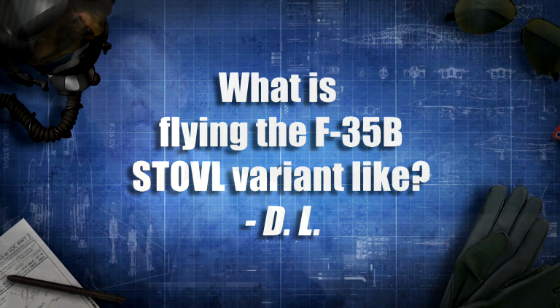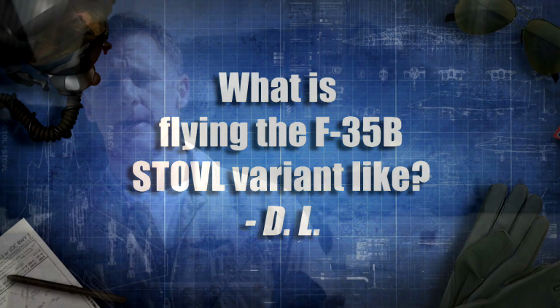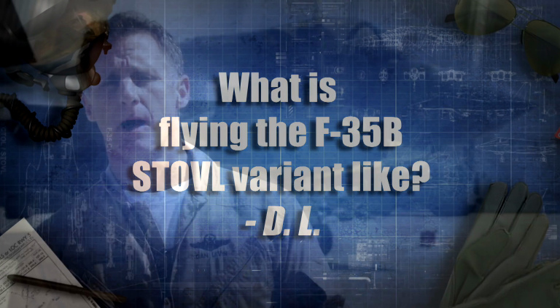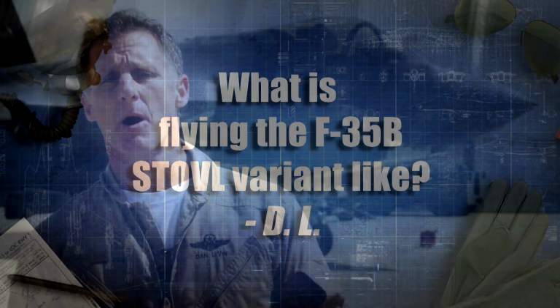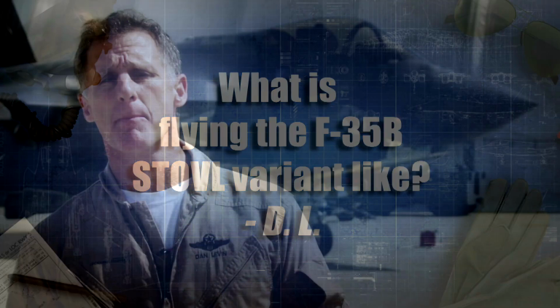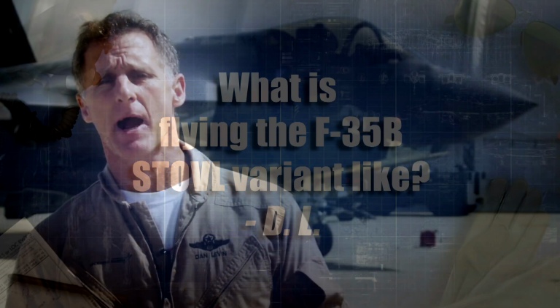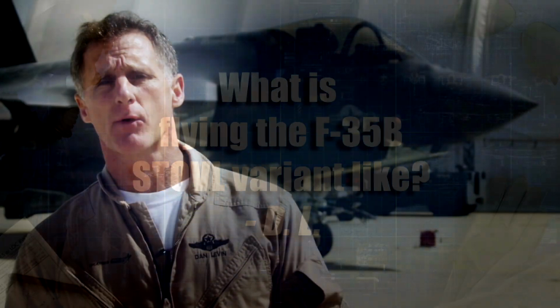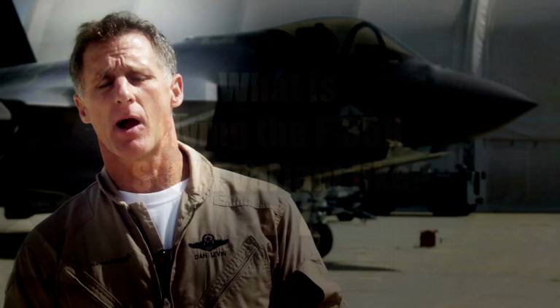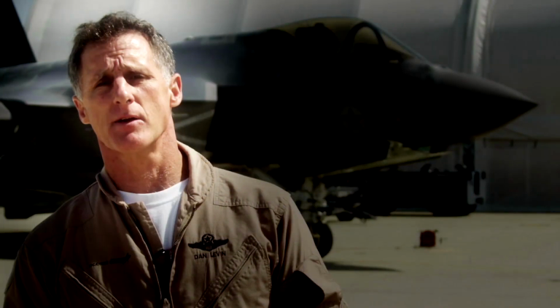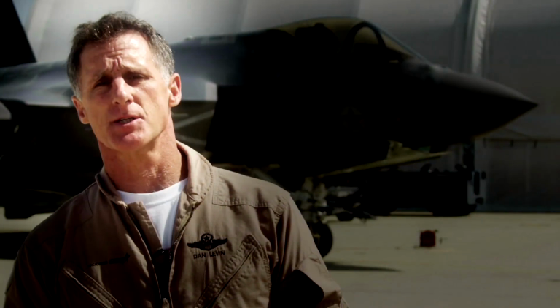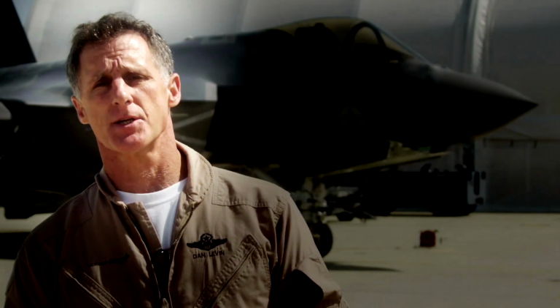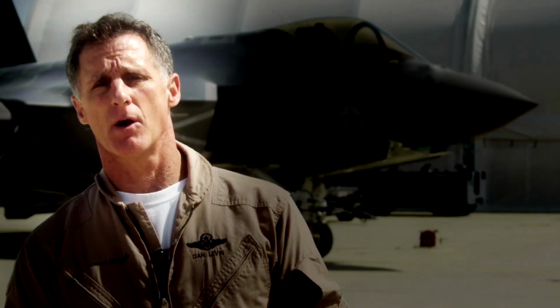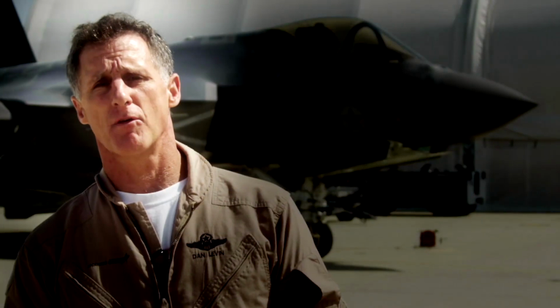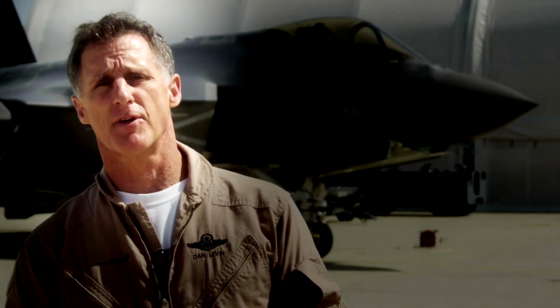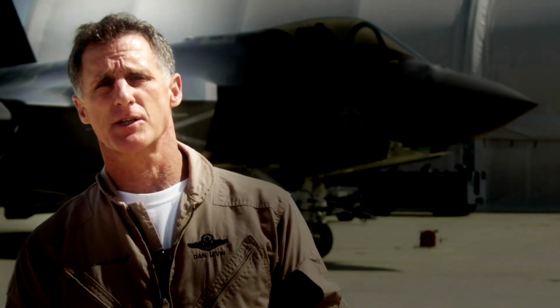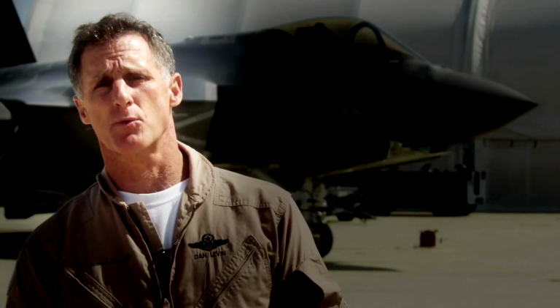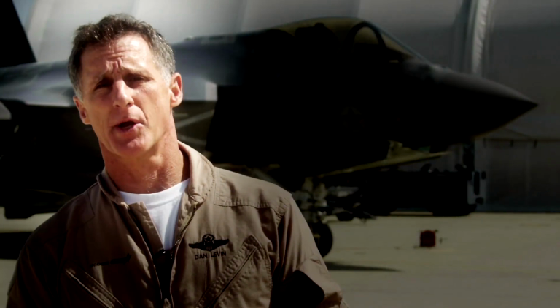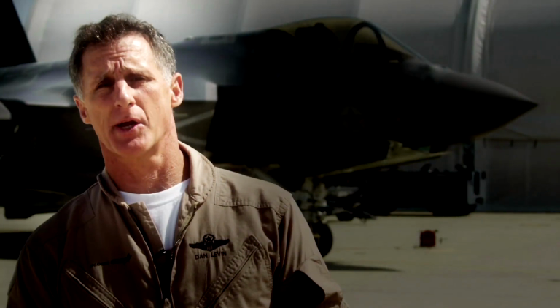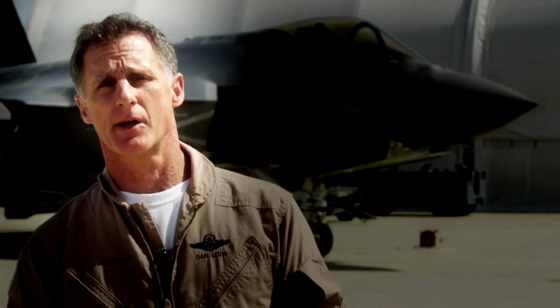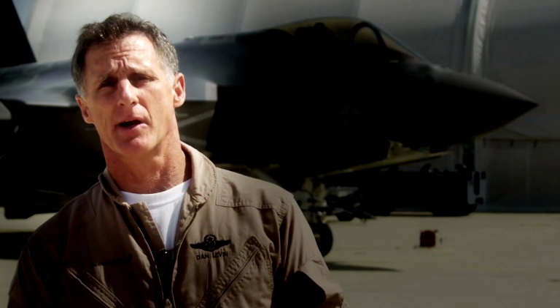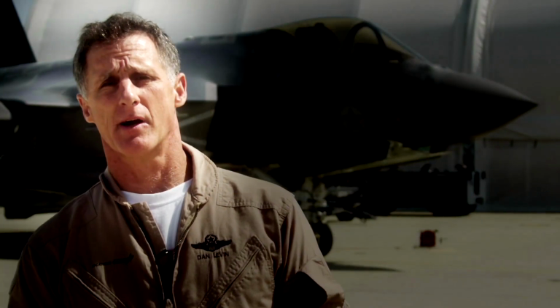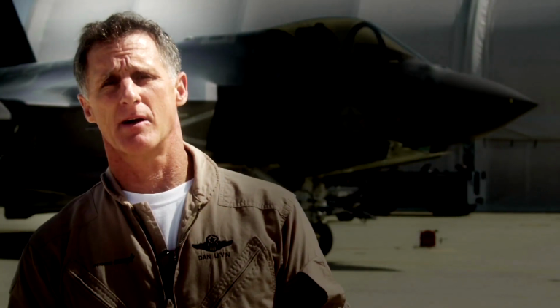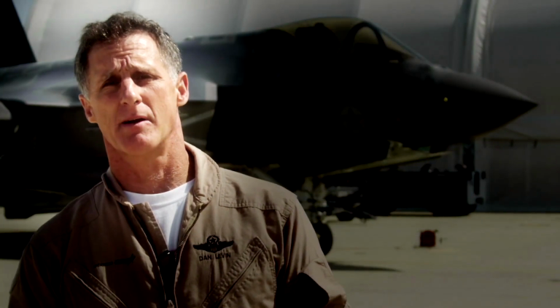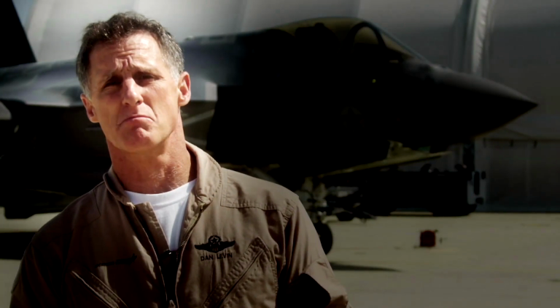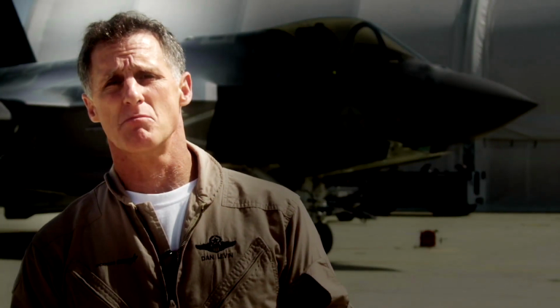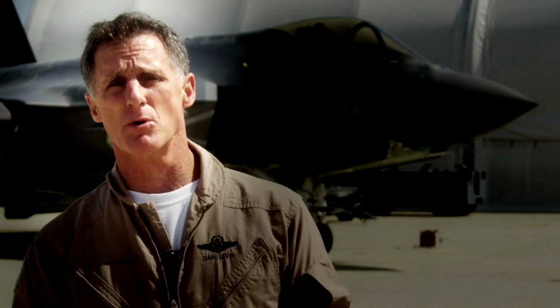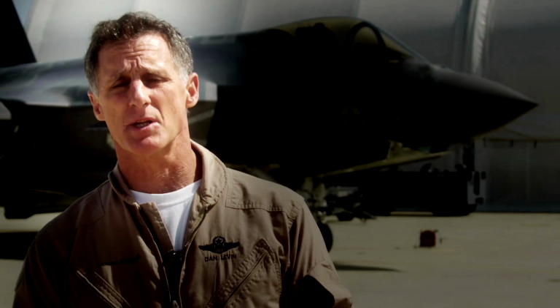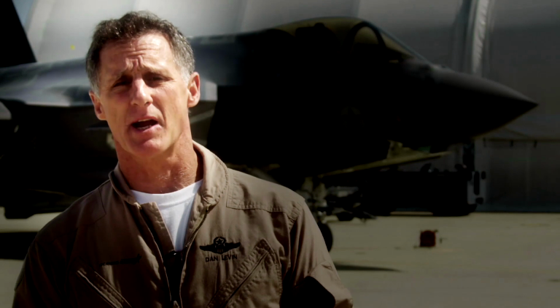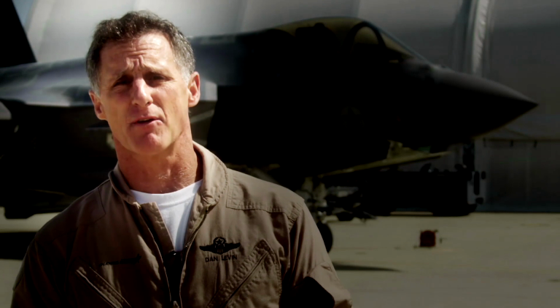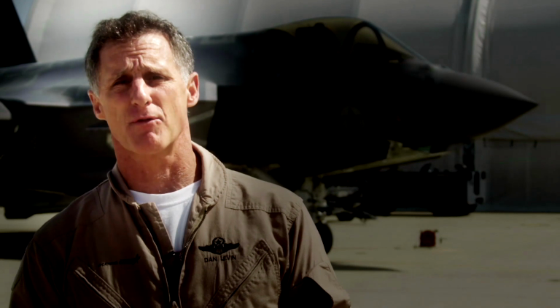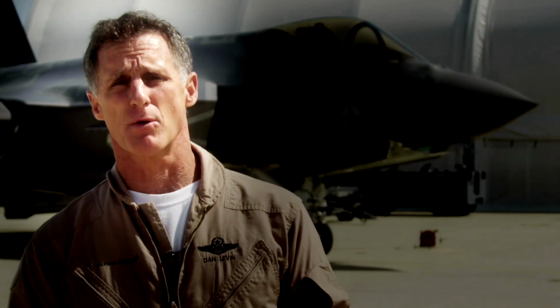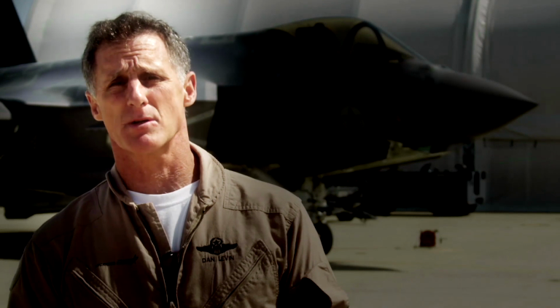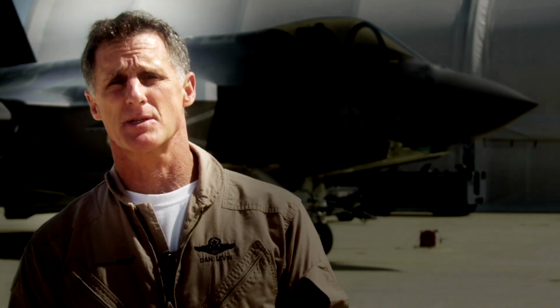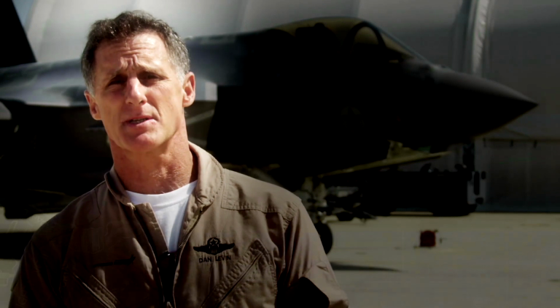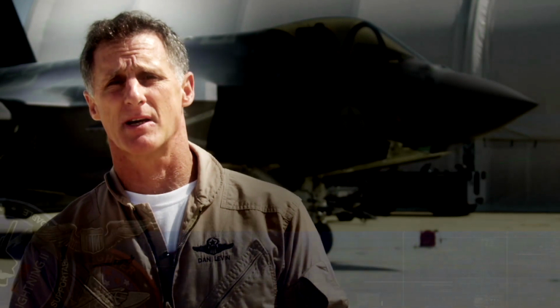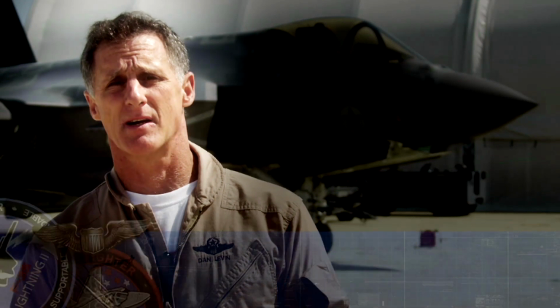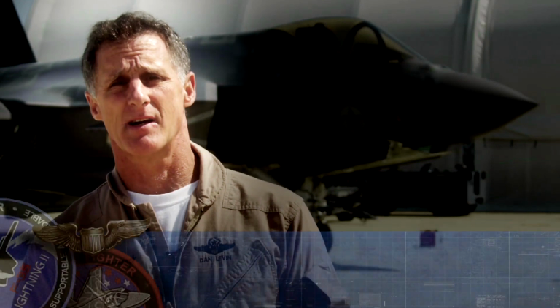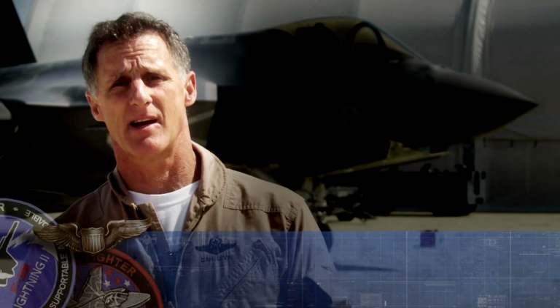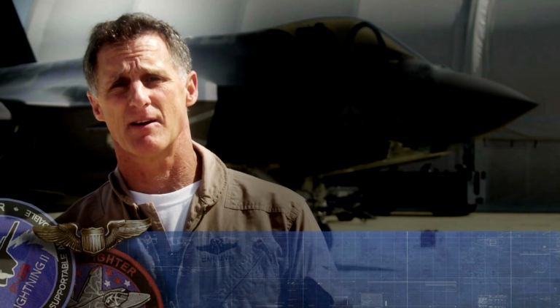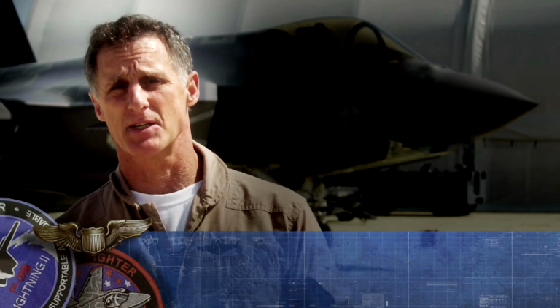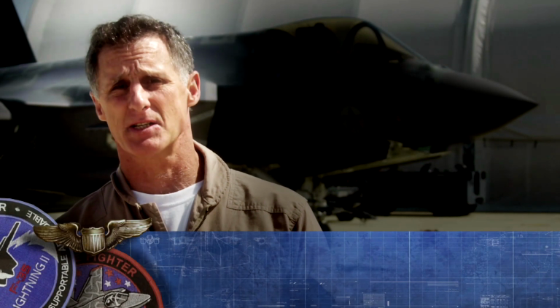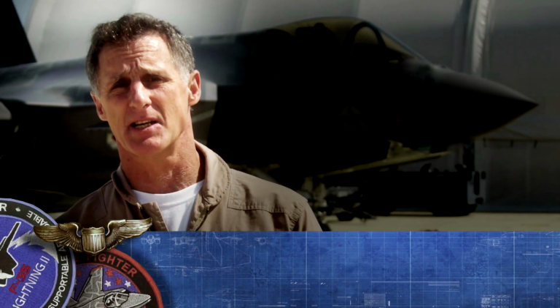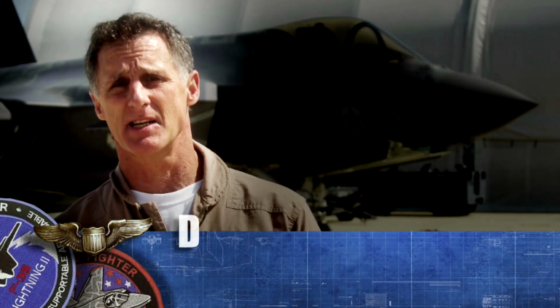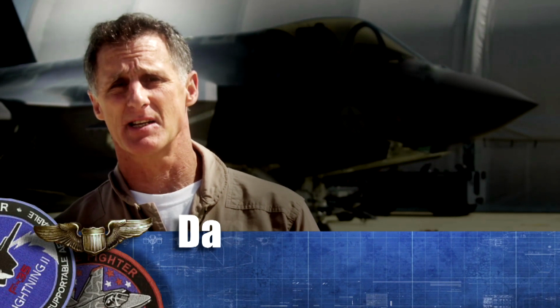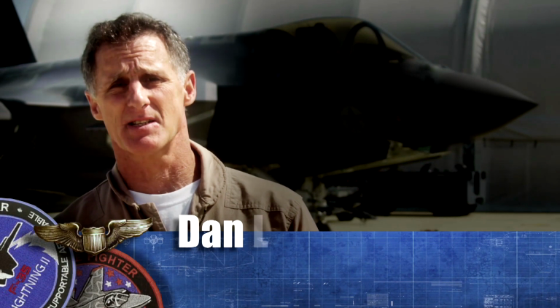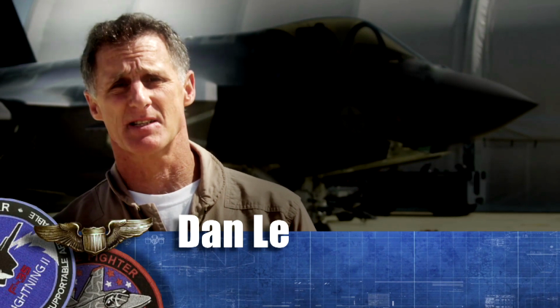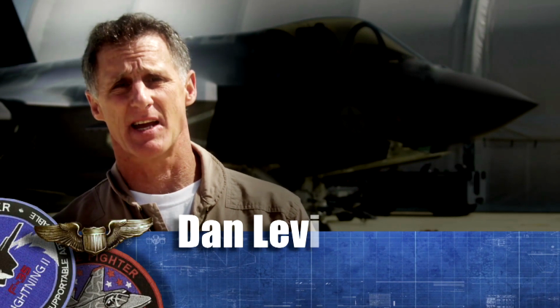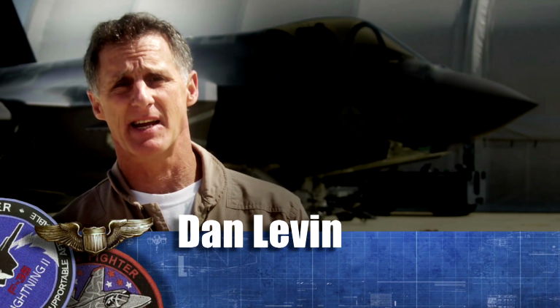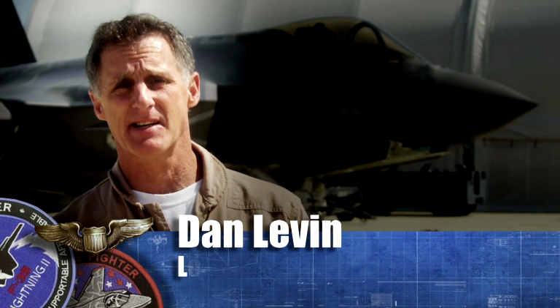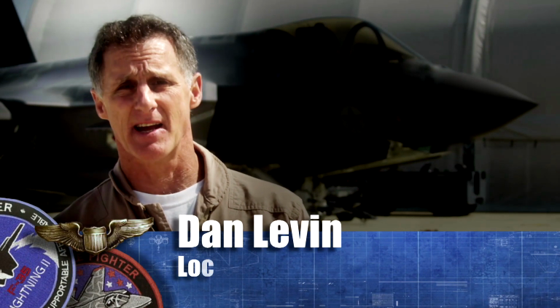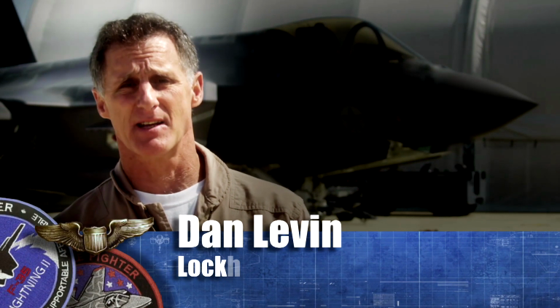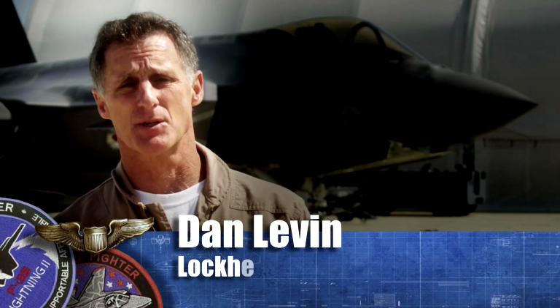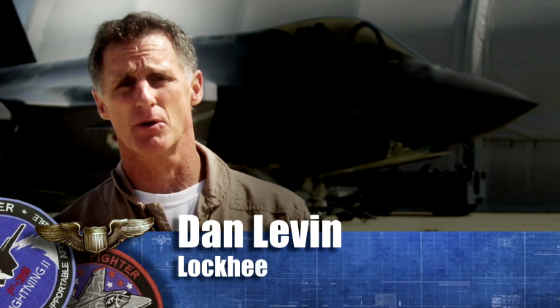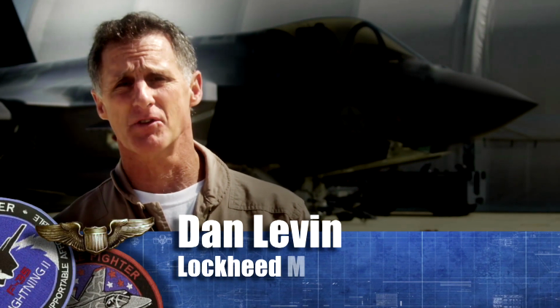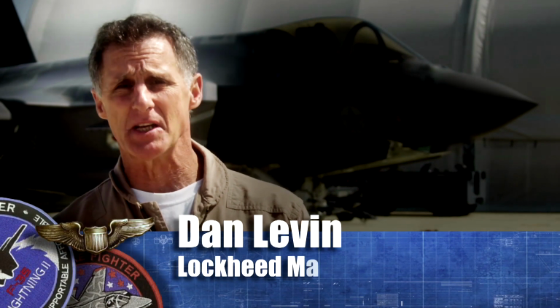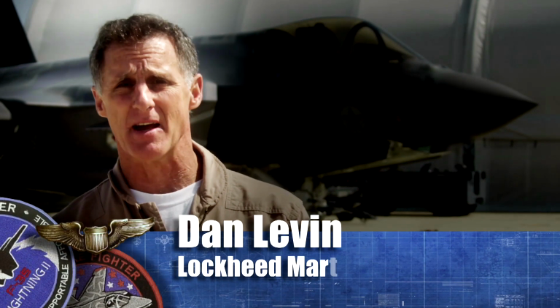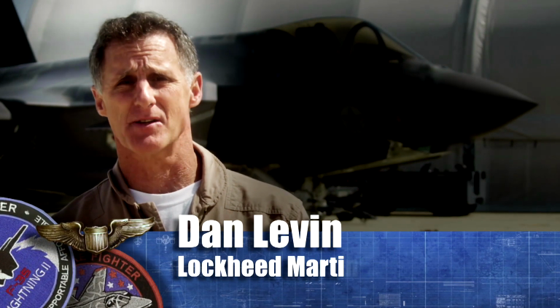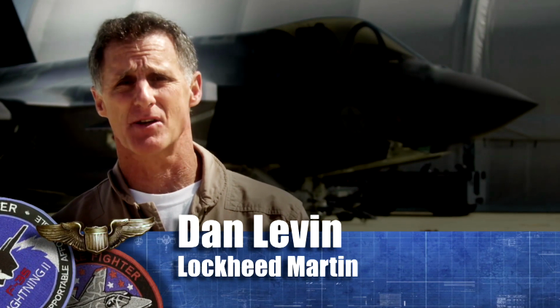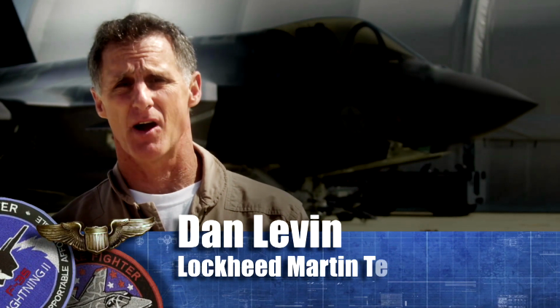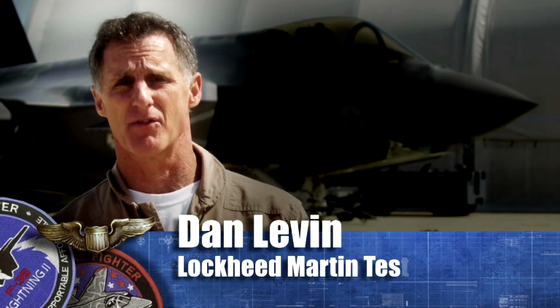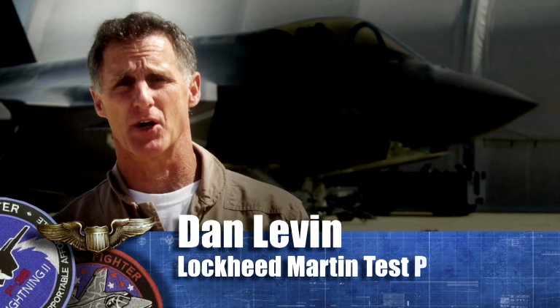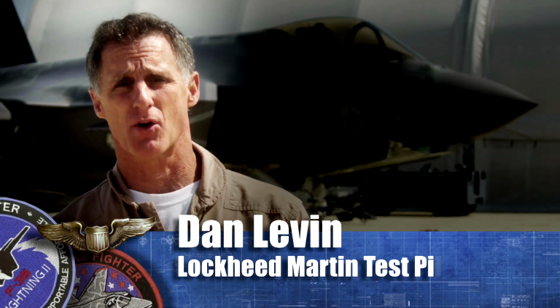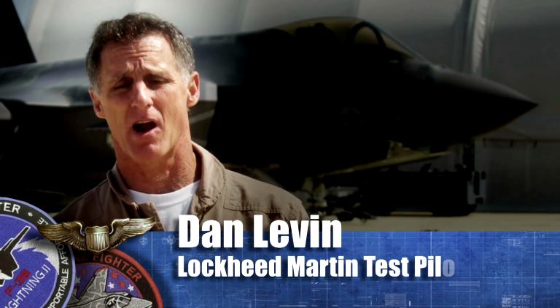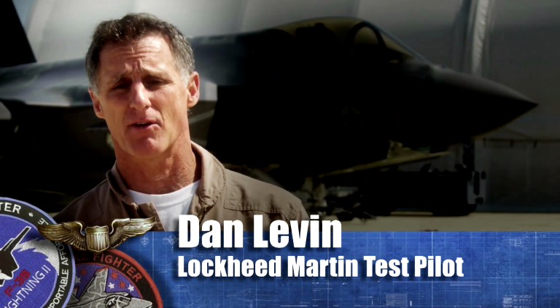My background is all fixed-wing, mostly Air Force — F-16s, A-10s, OV-10 kind of aircraft.